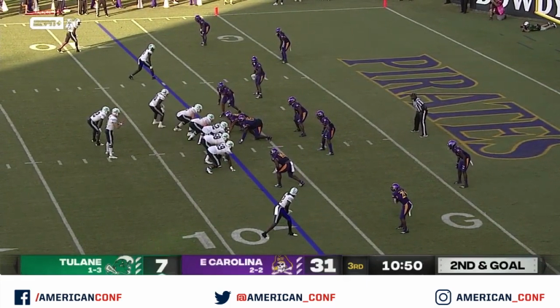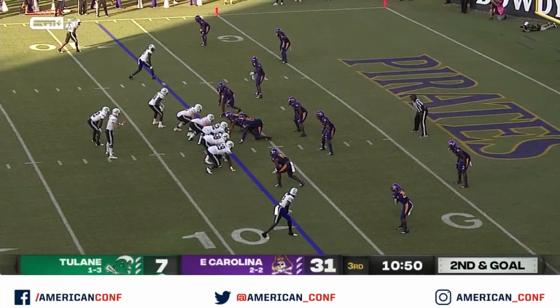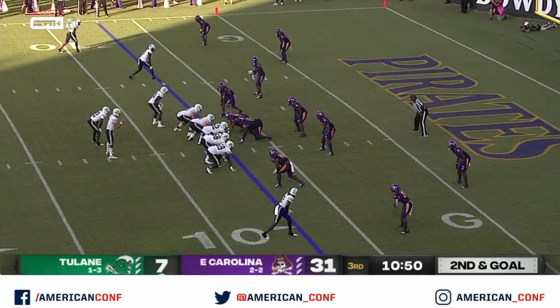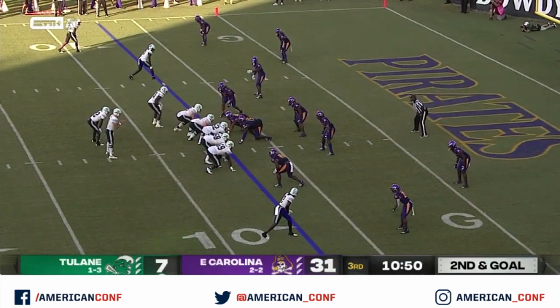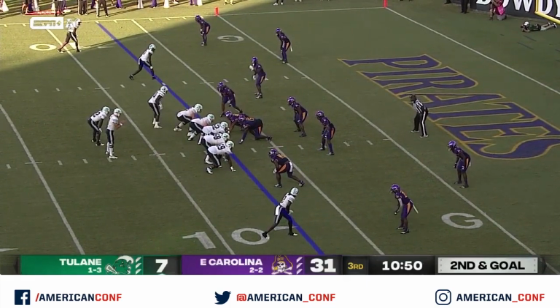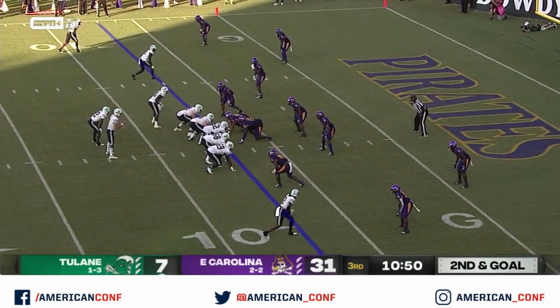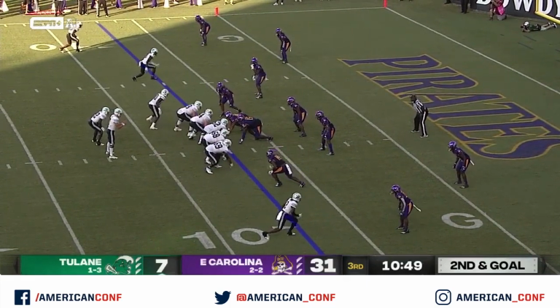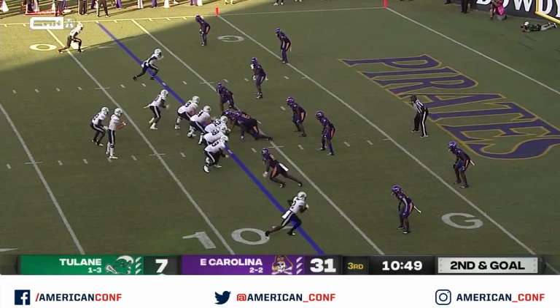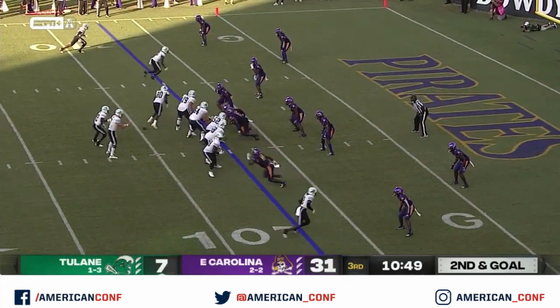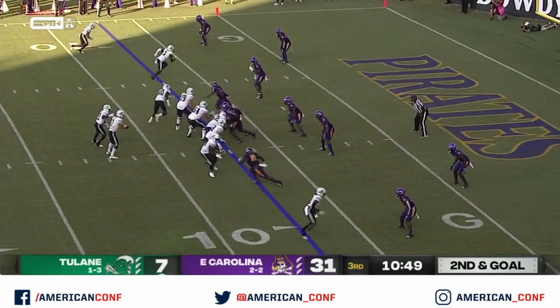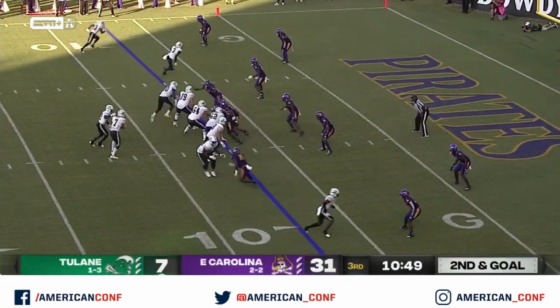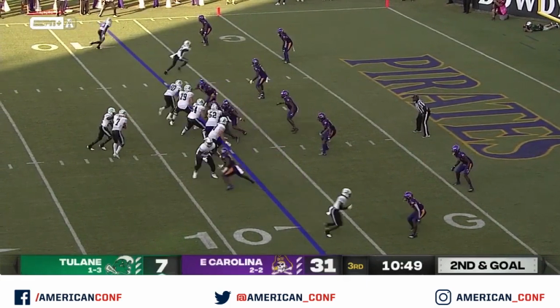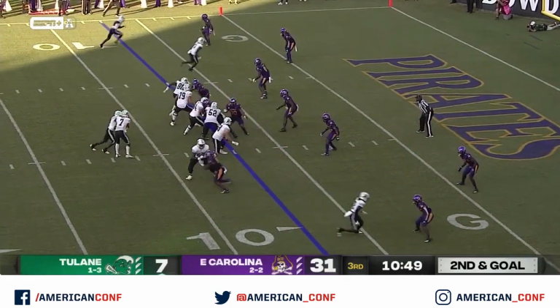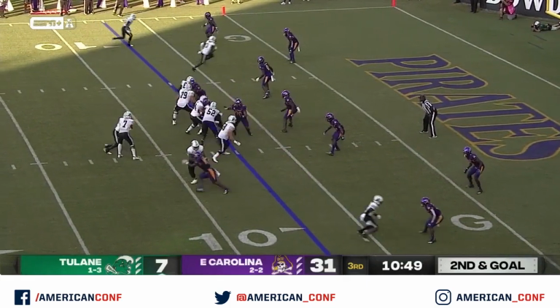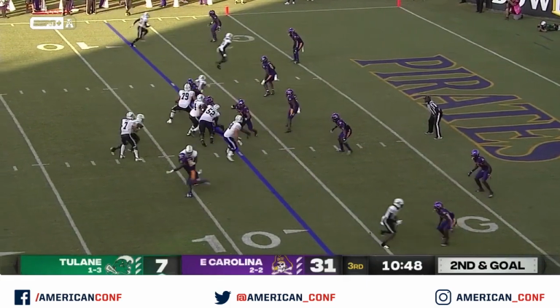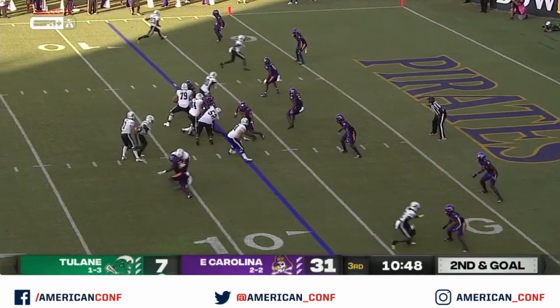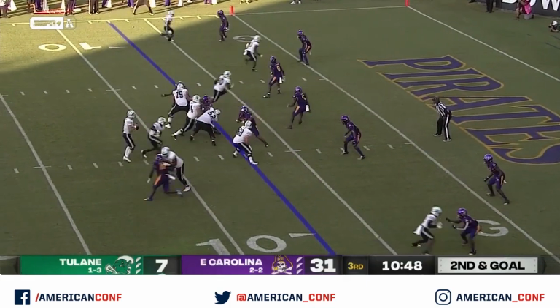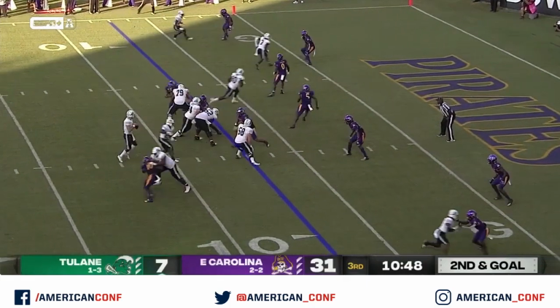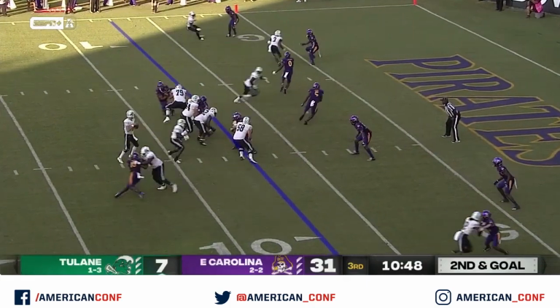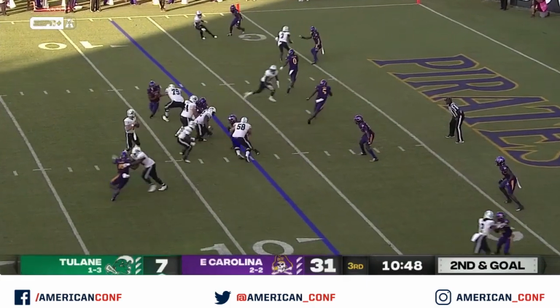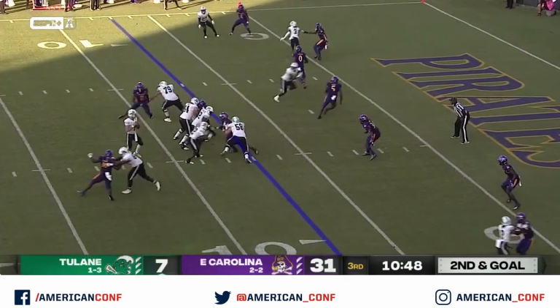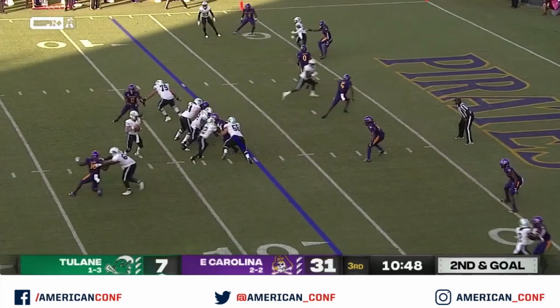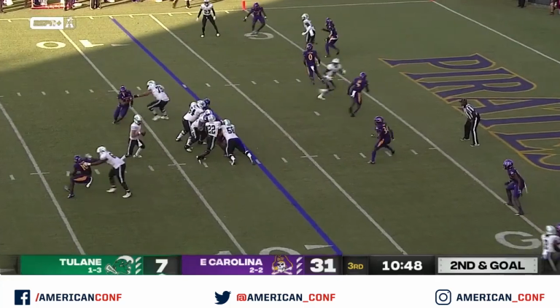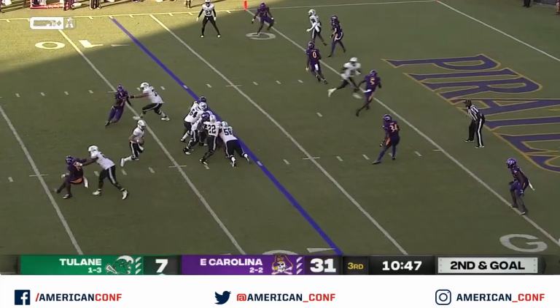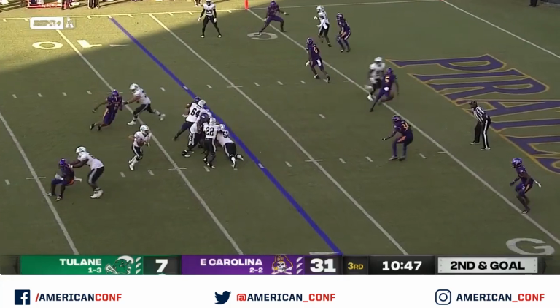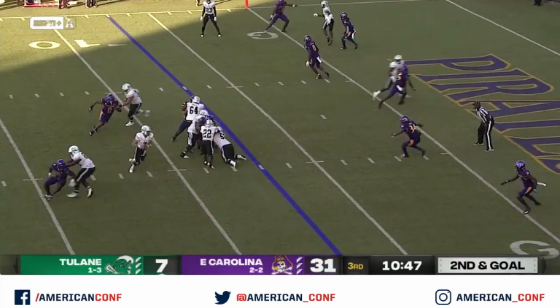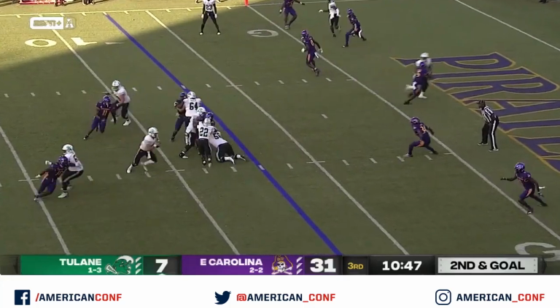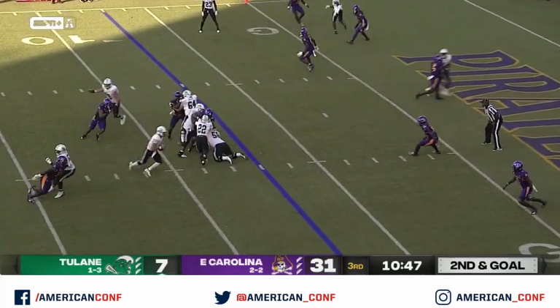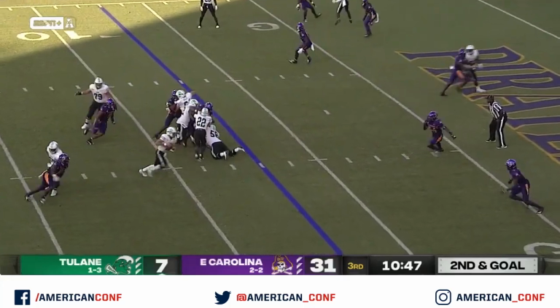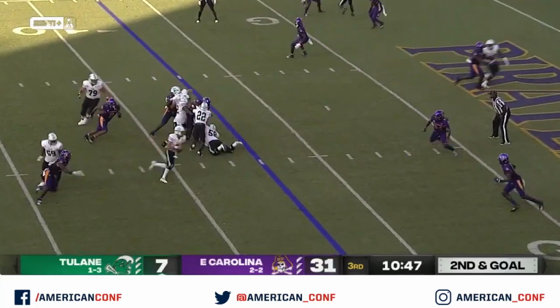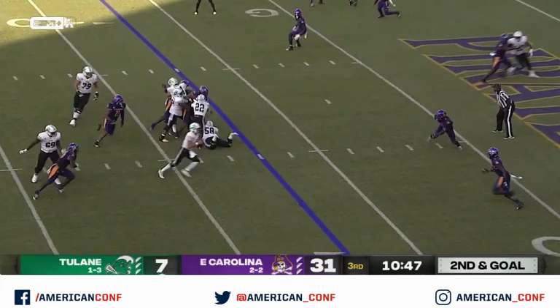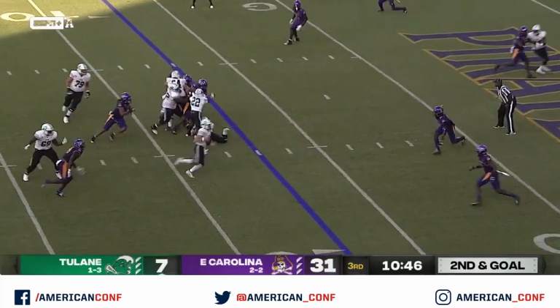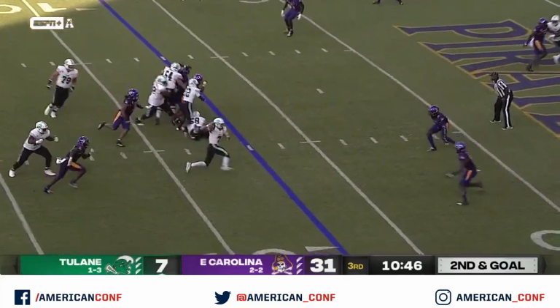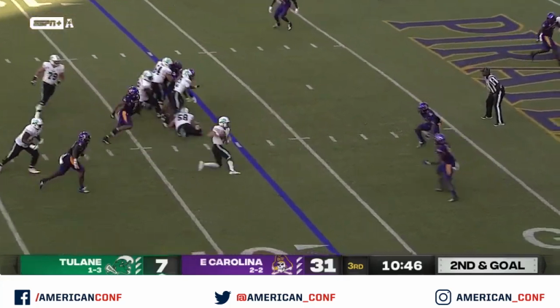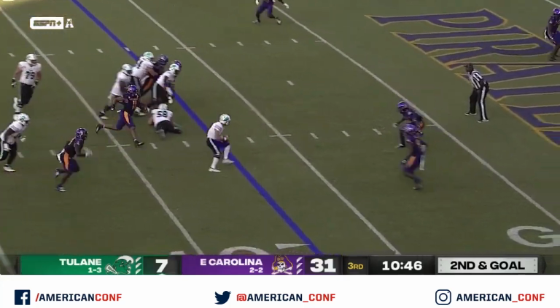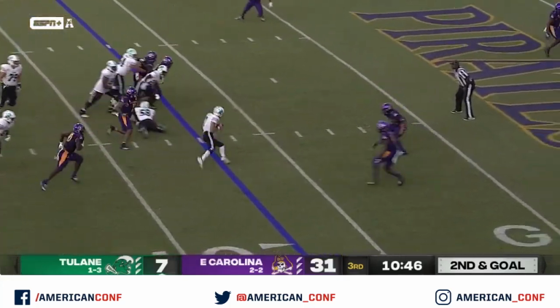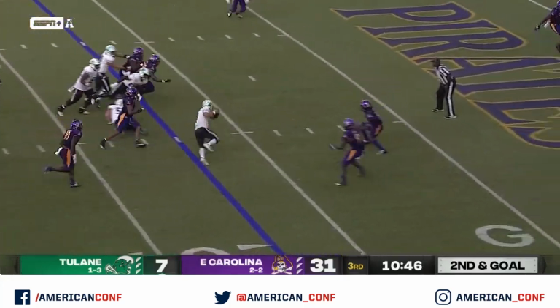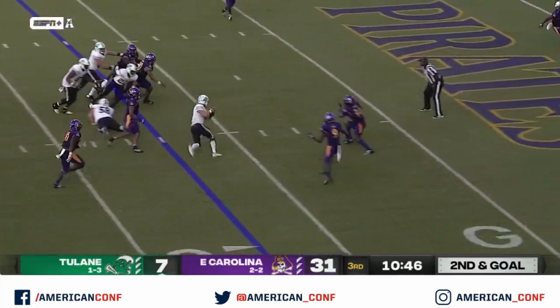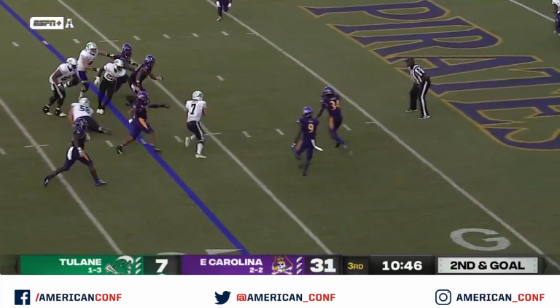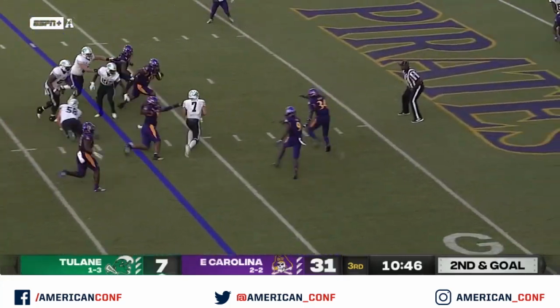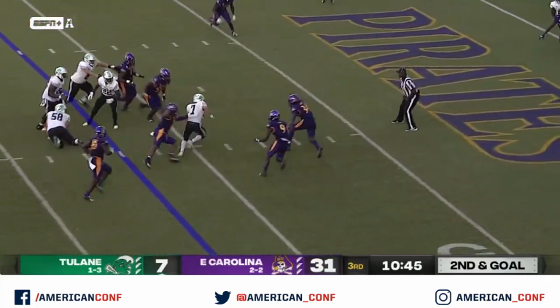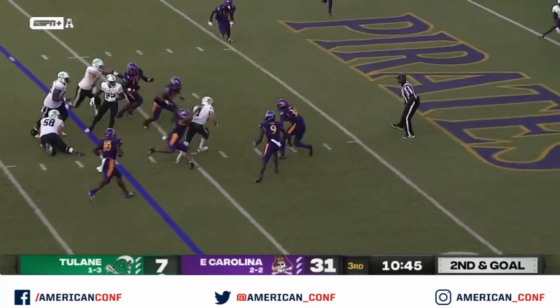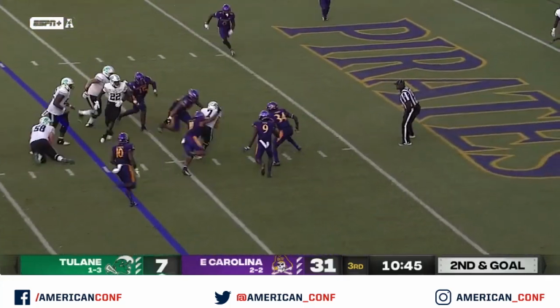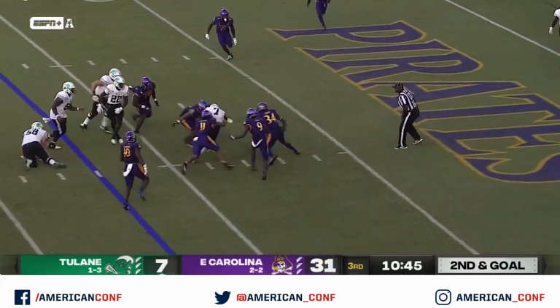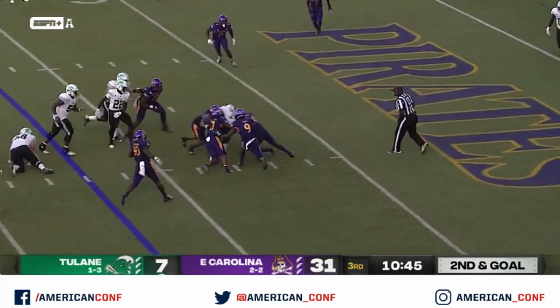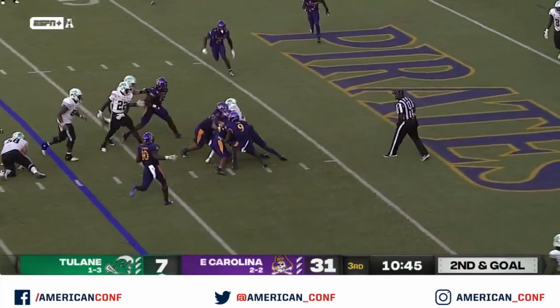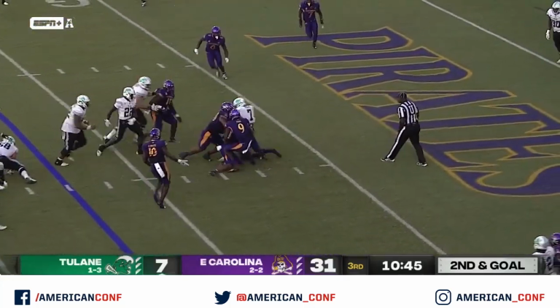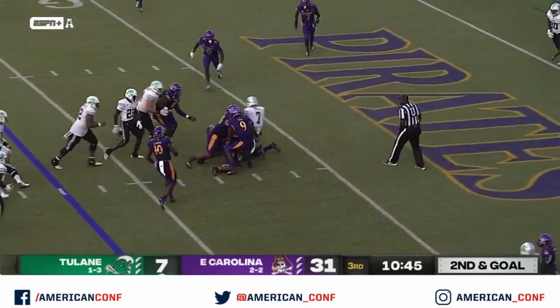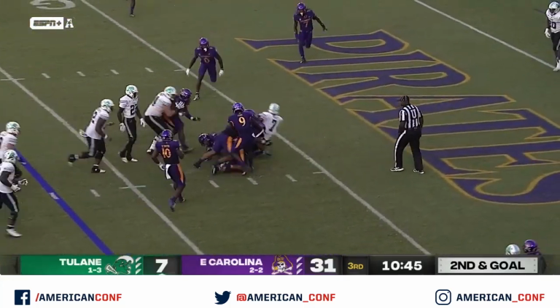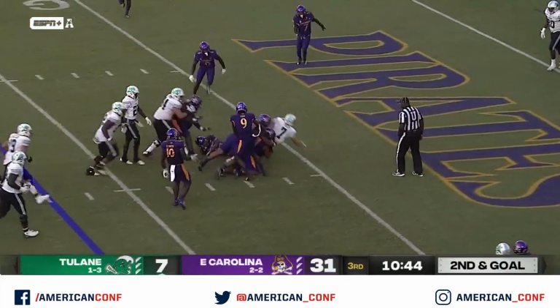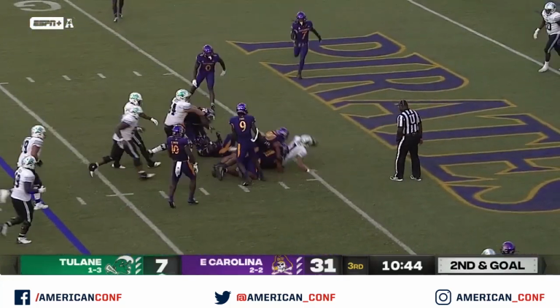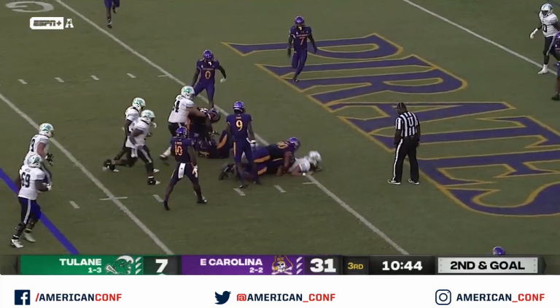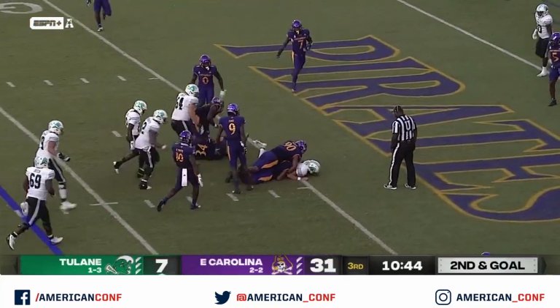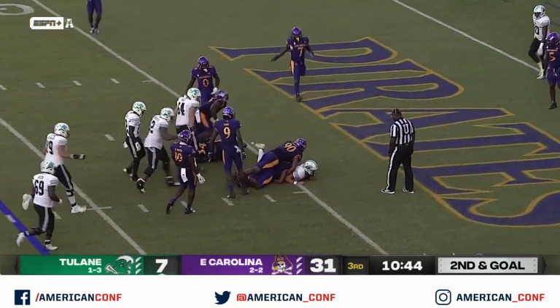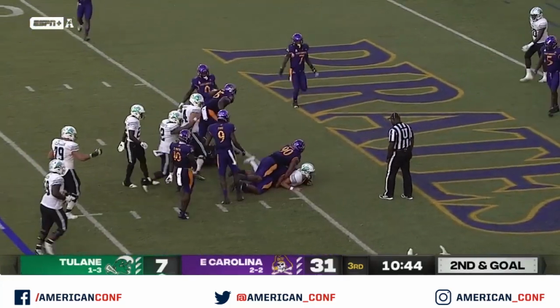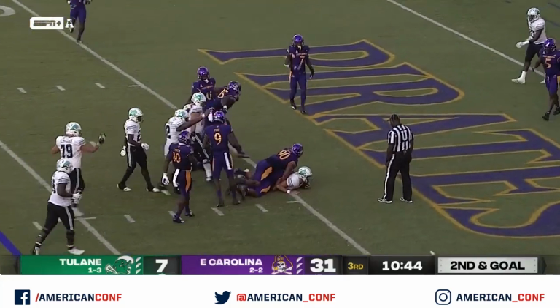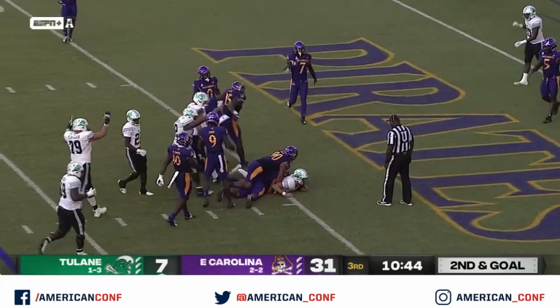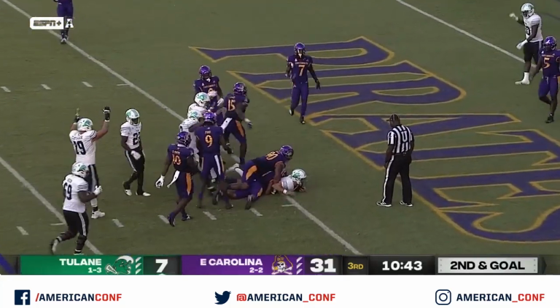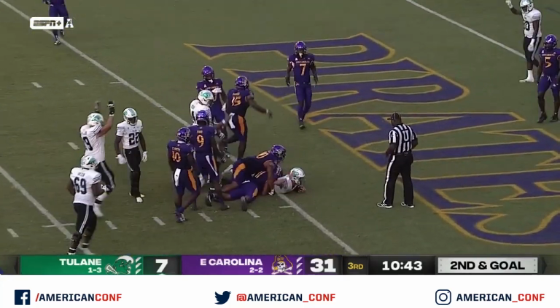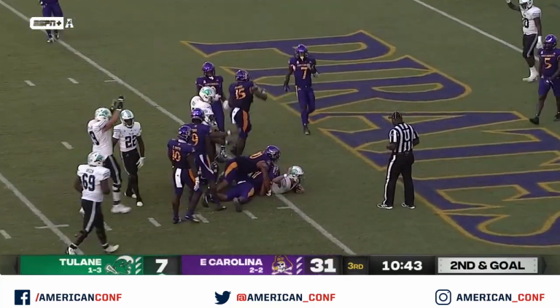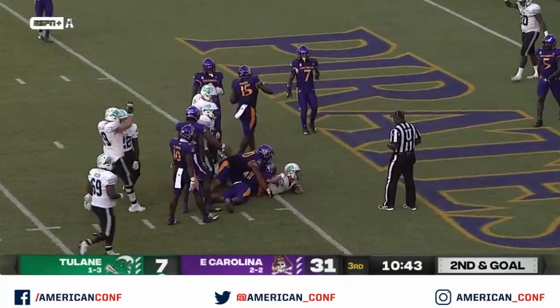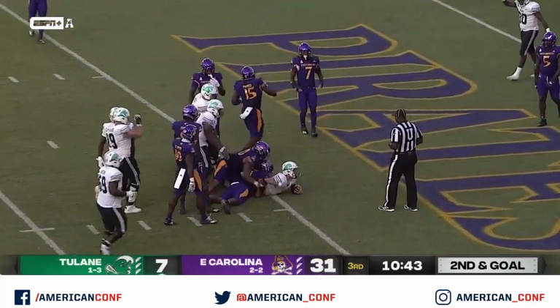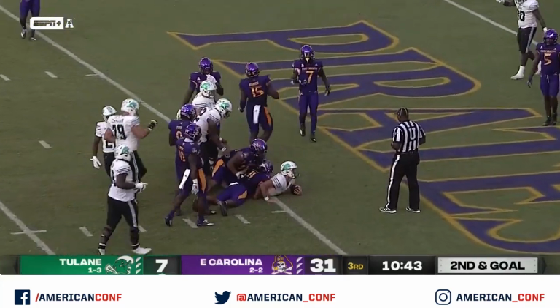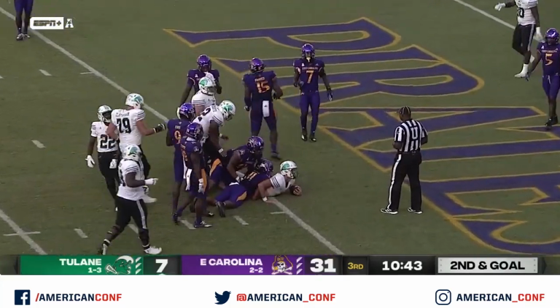Second and goal — Pratt going to use his feet. He's an excellent runner and he's into the end zone, touchdown.